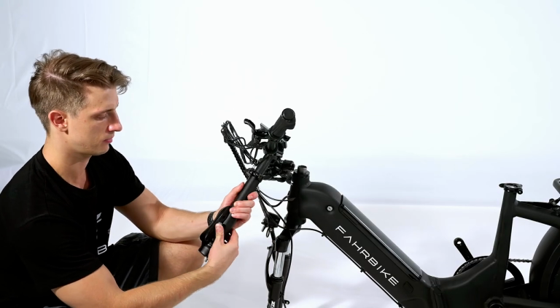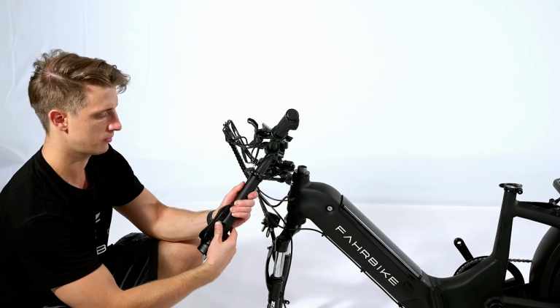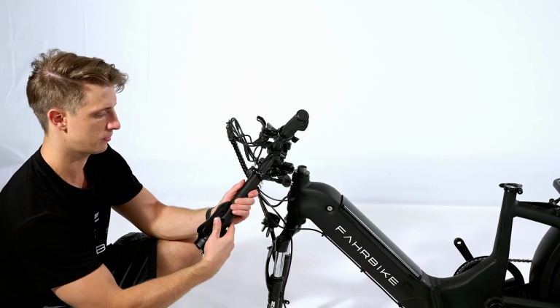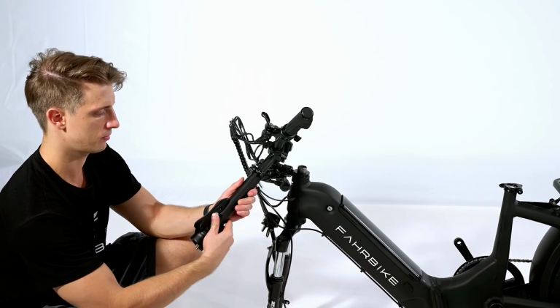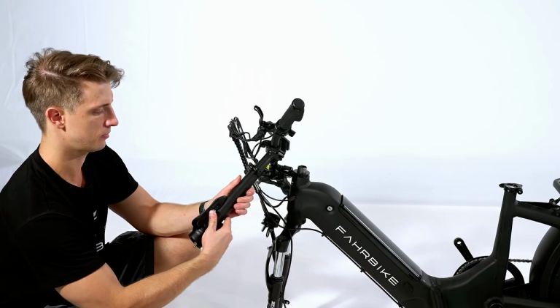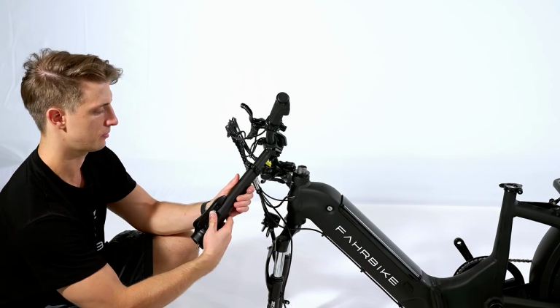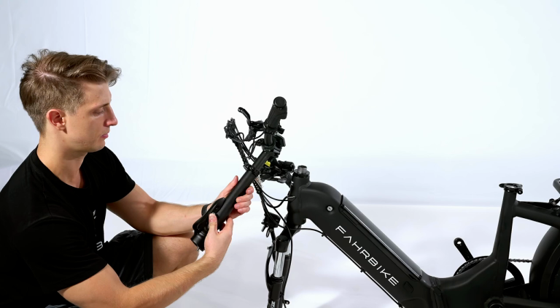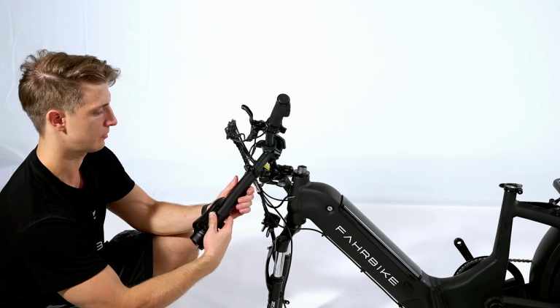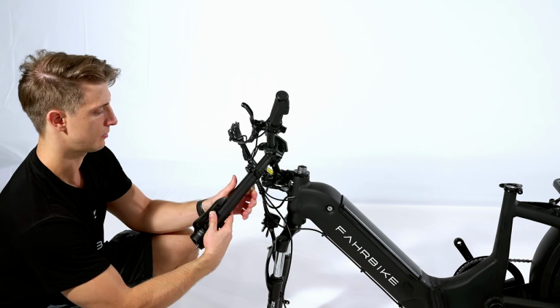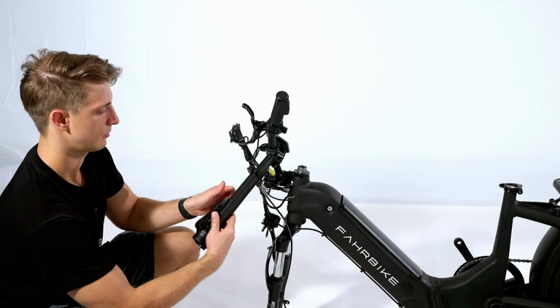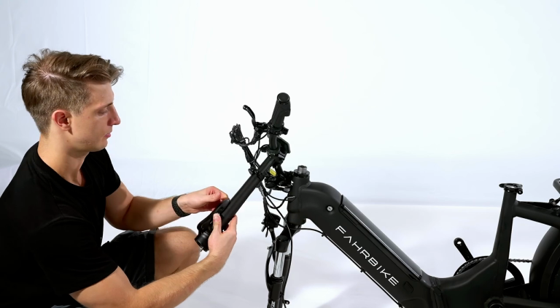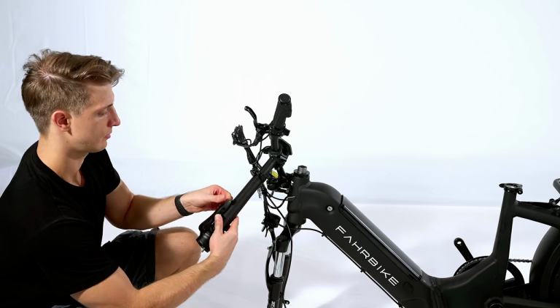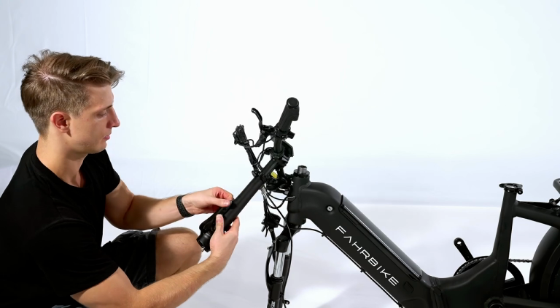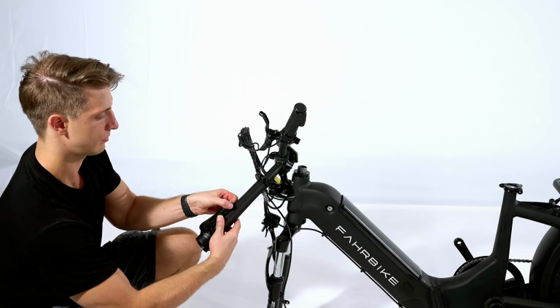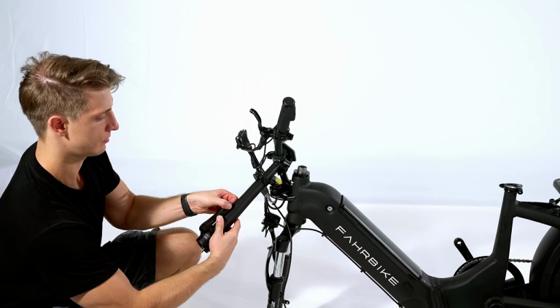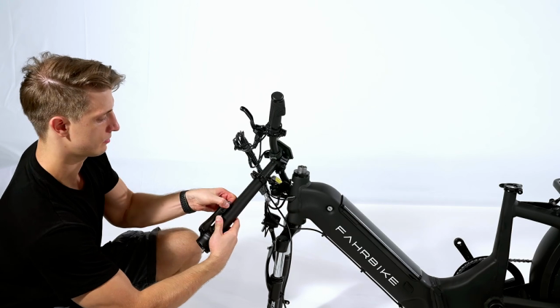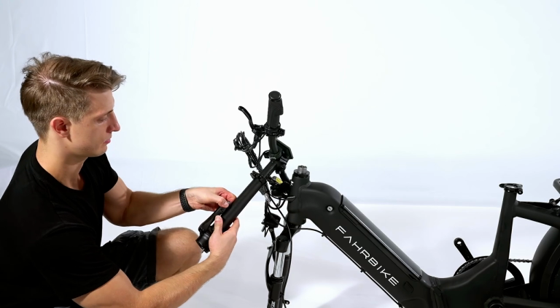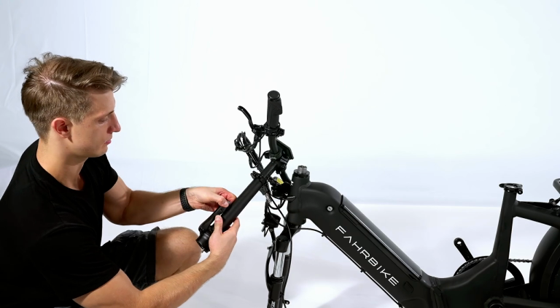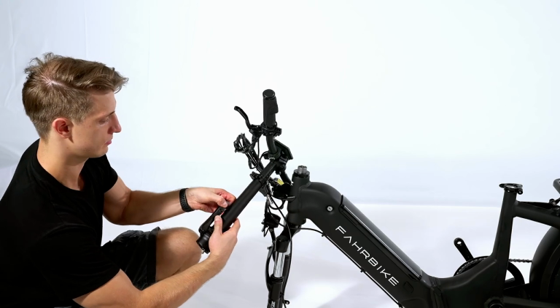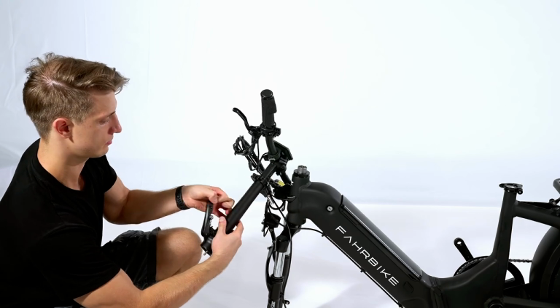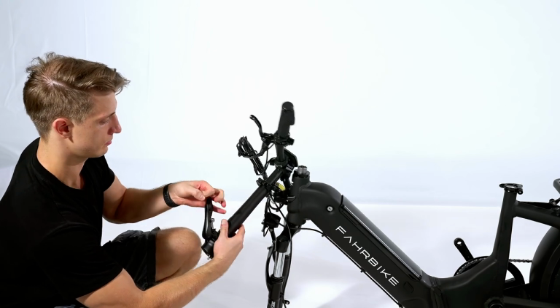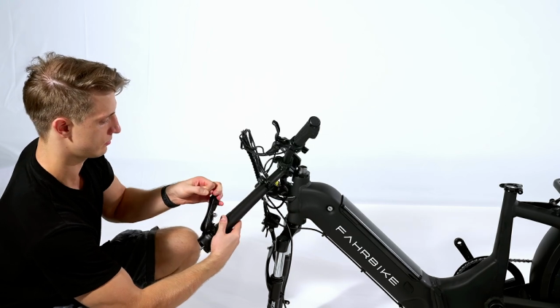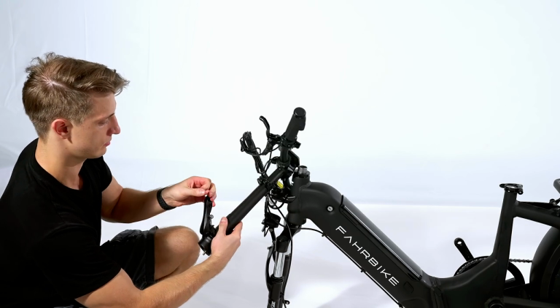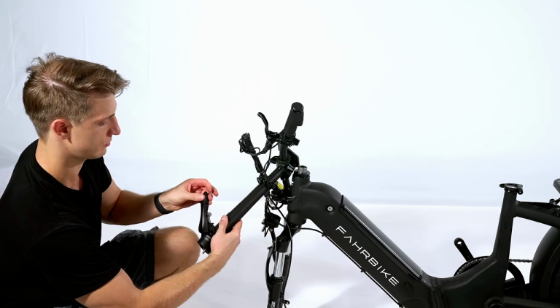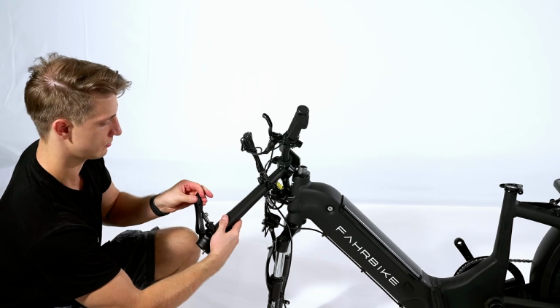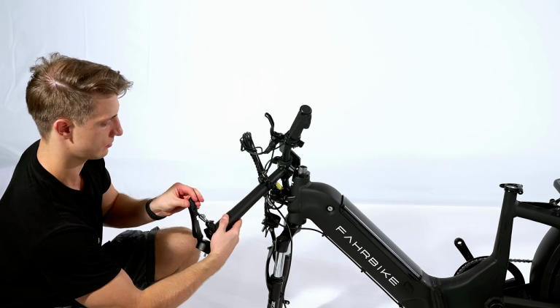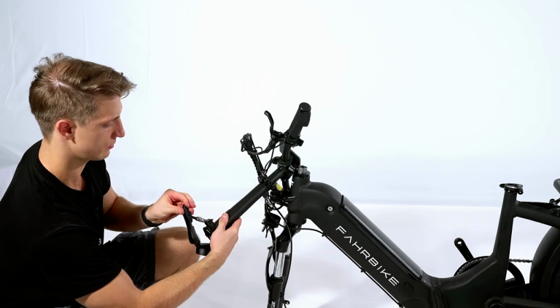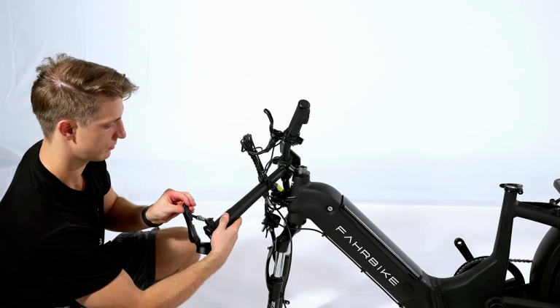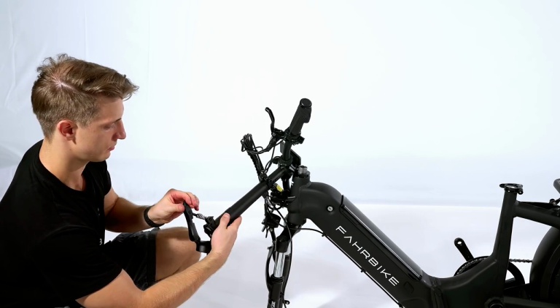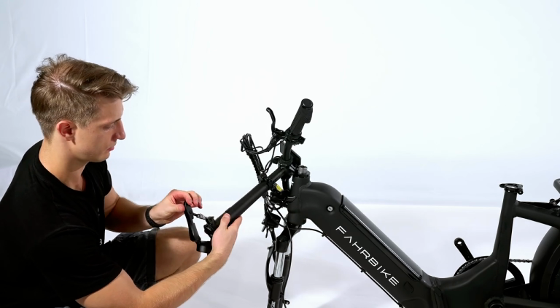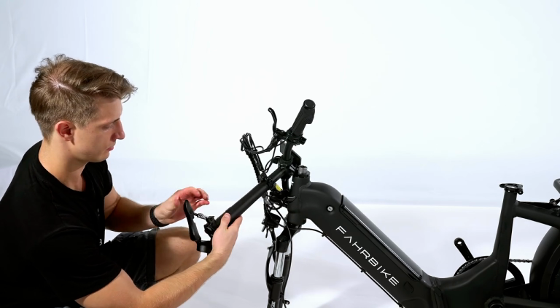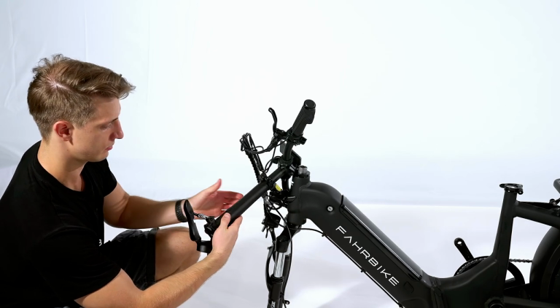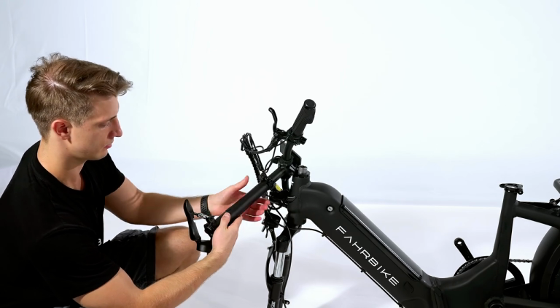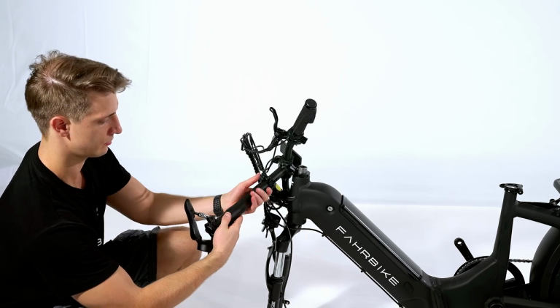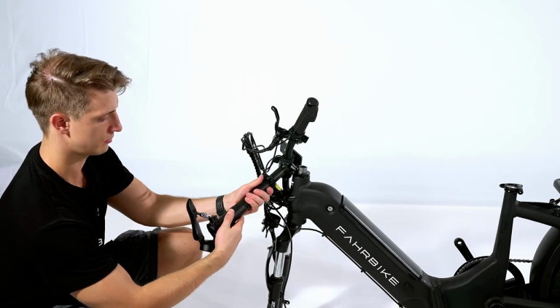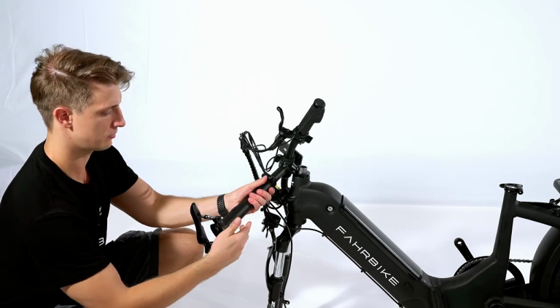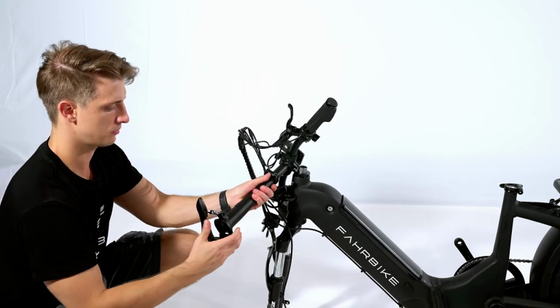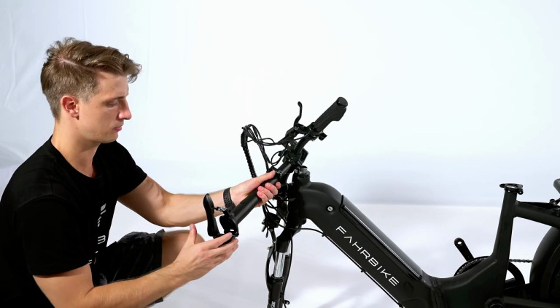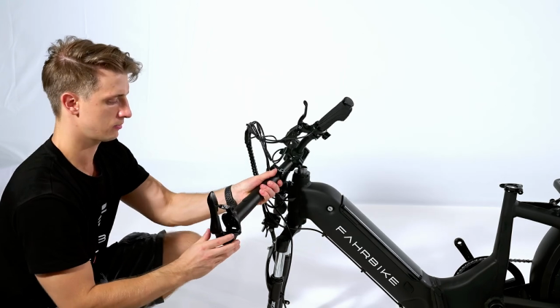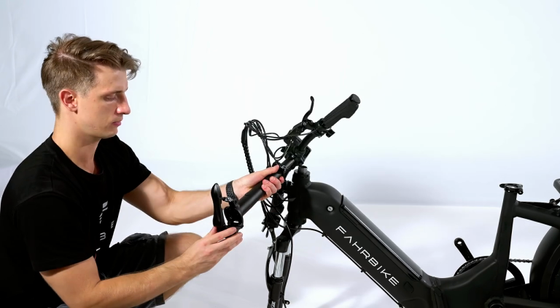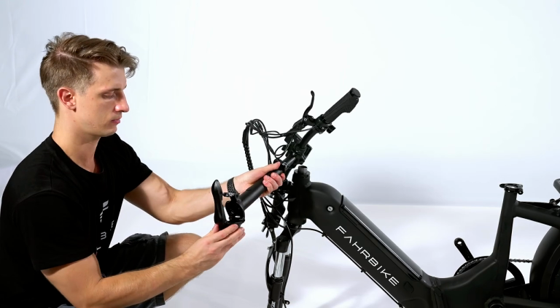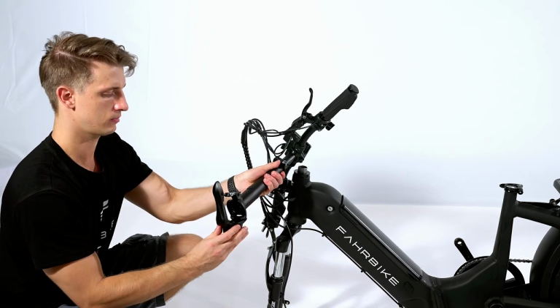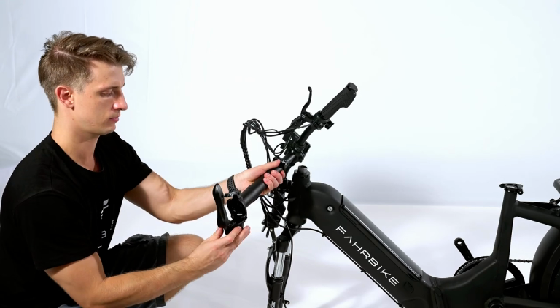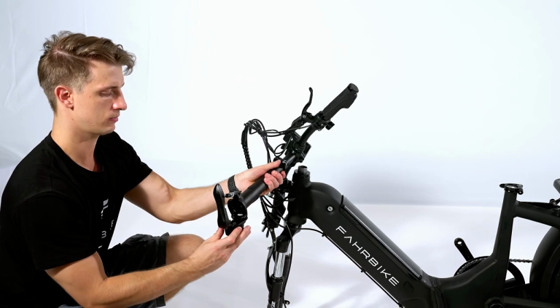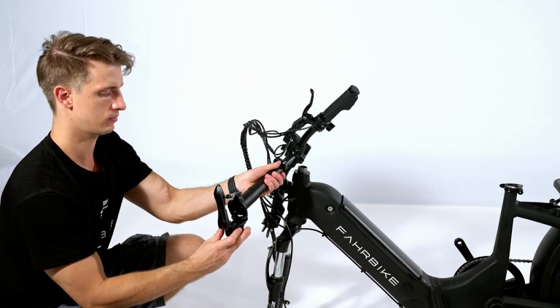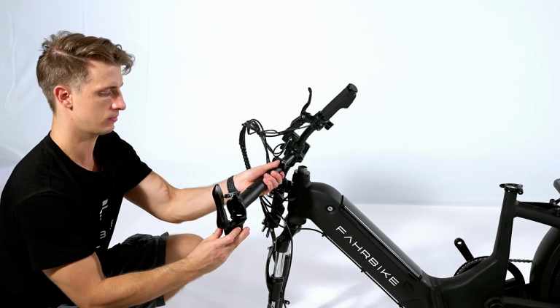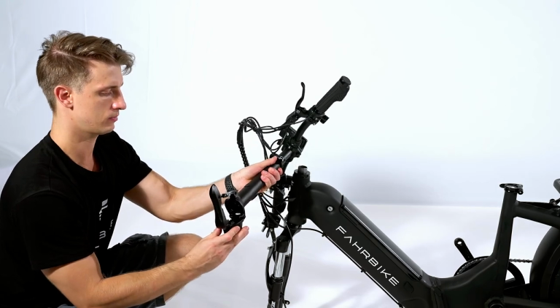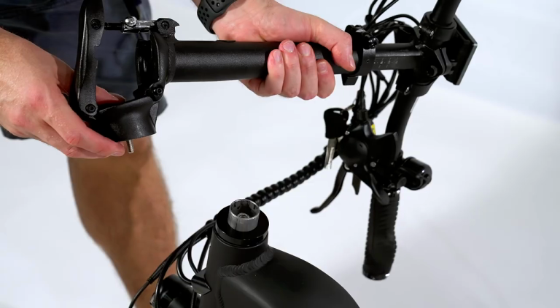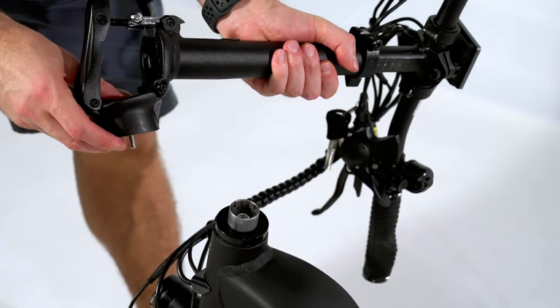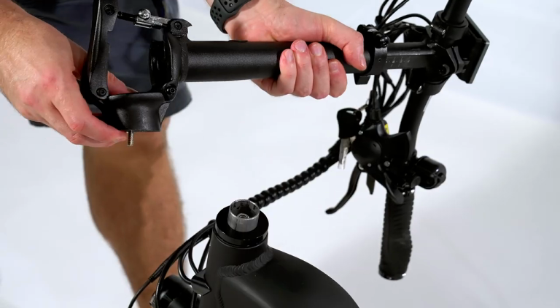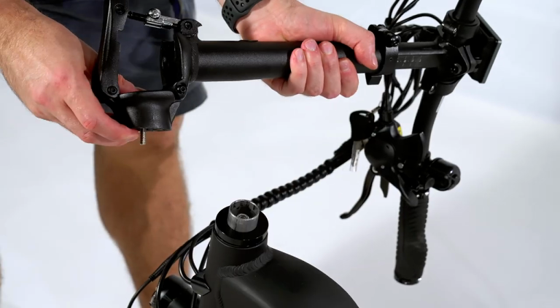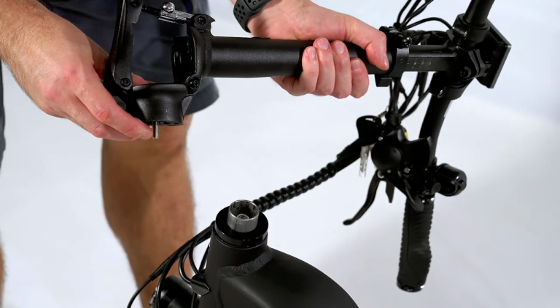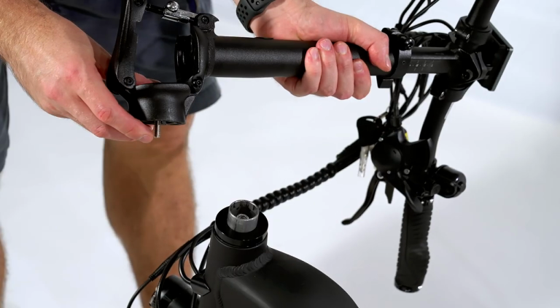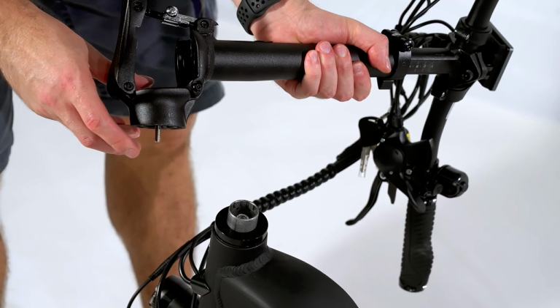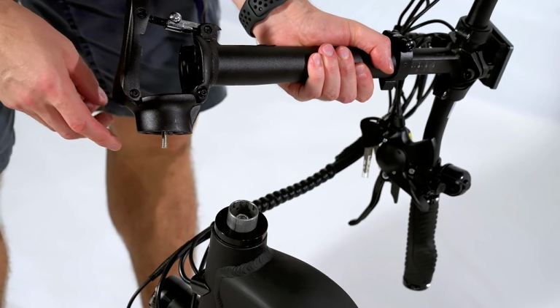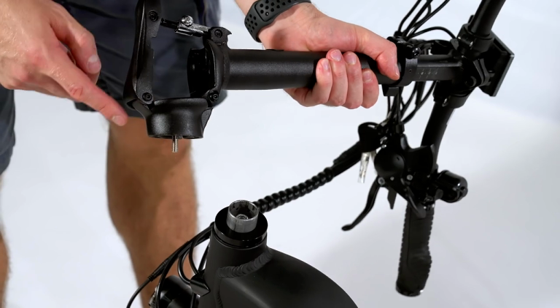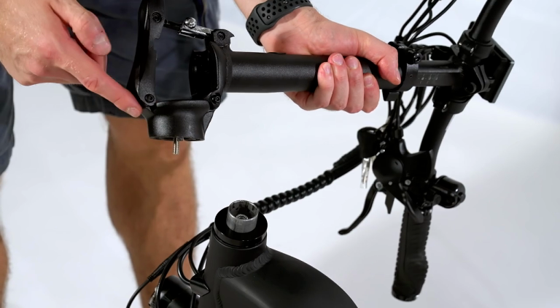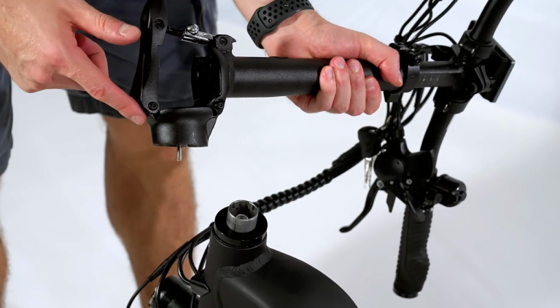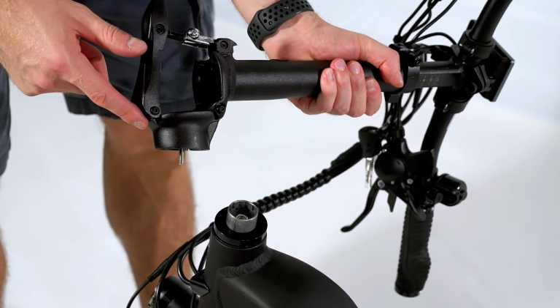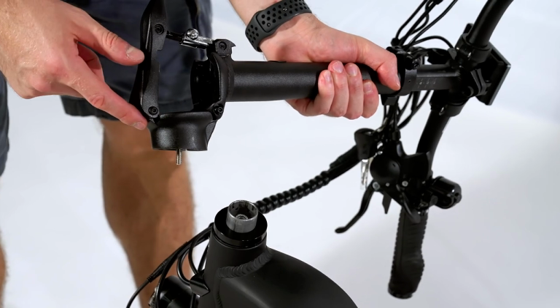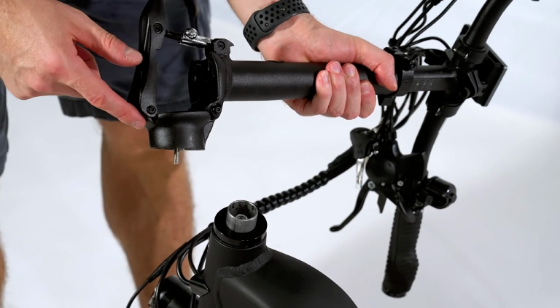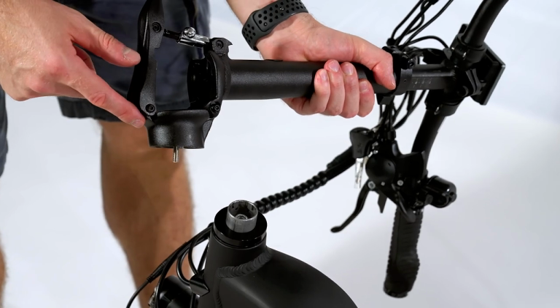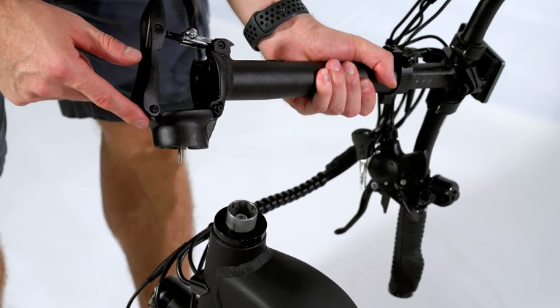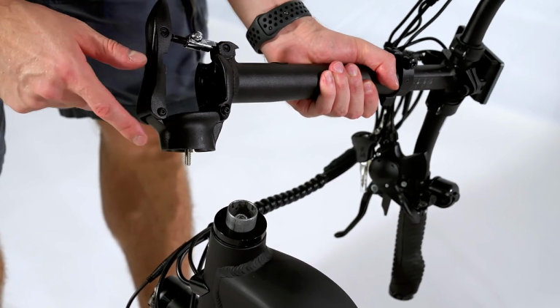First of all, fold the handlebar by opening the lever. Then insert the retainer into the head tube and firmly tighten the screw inside.